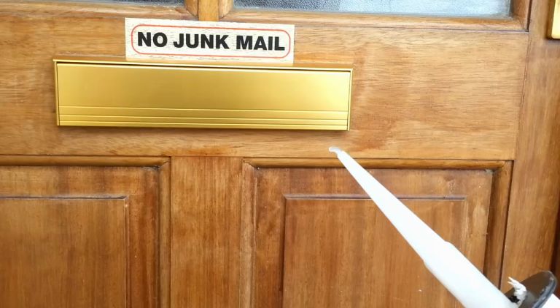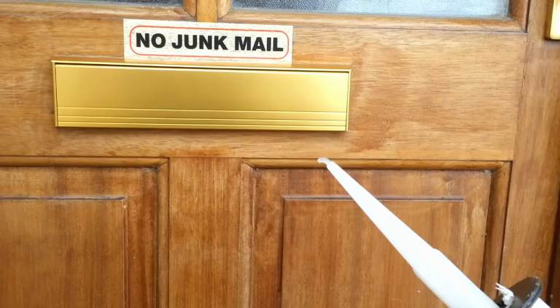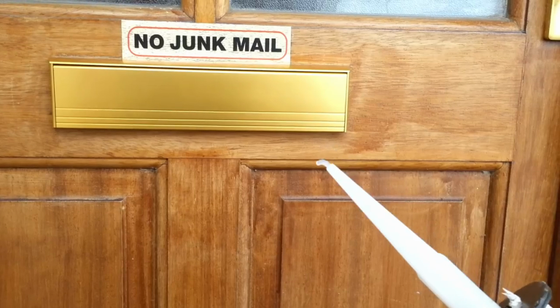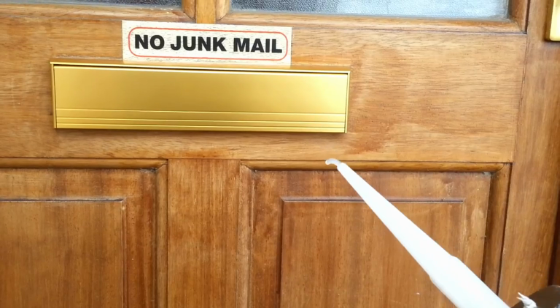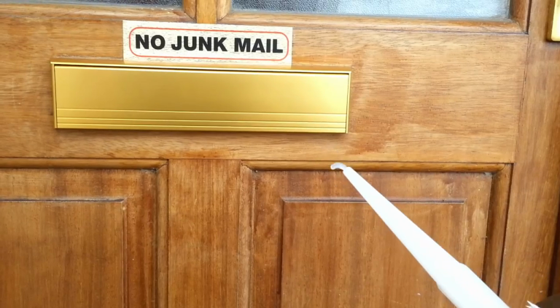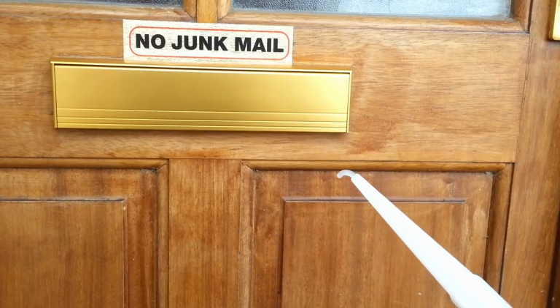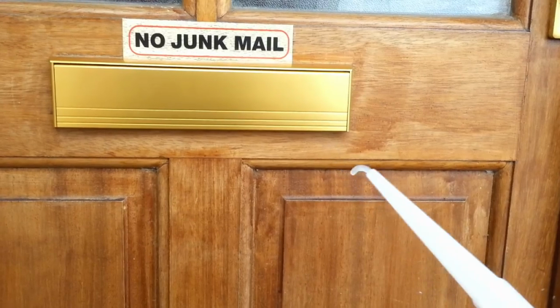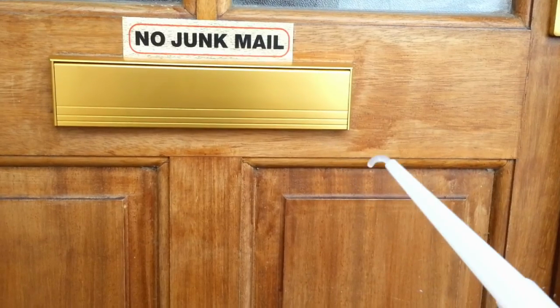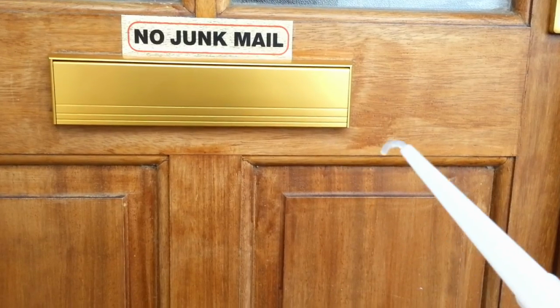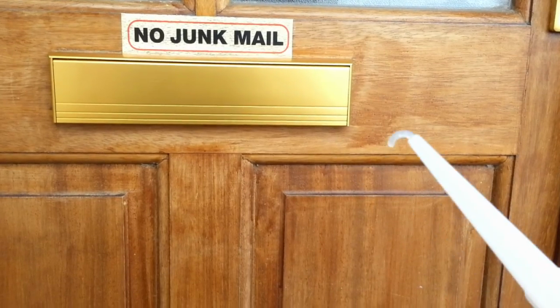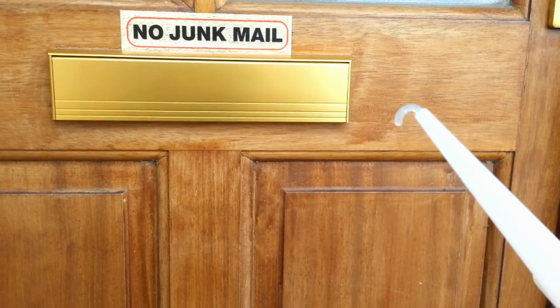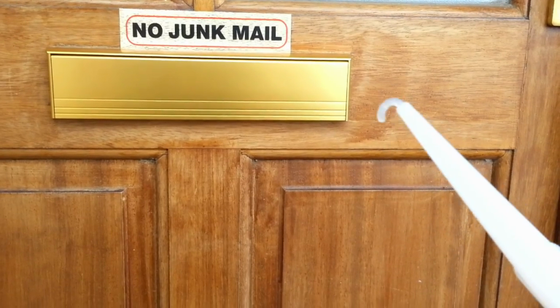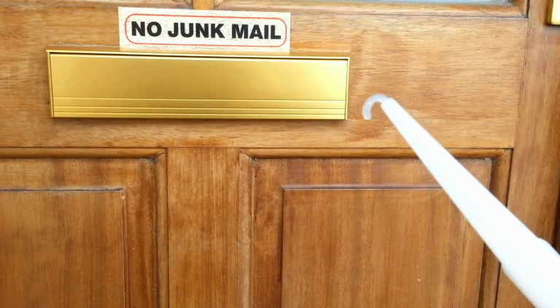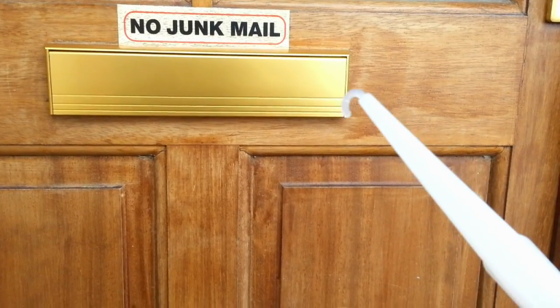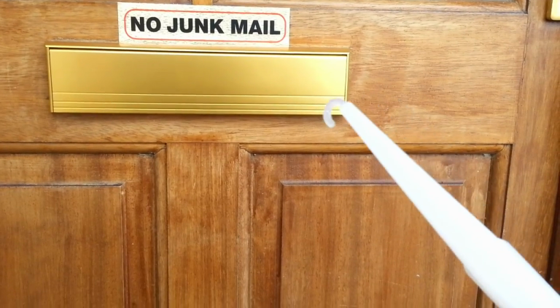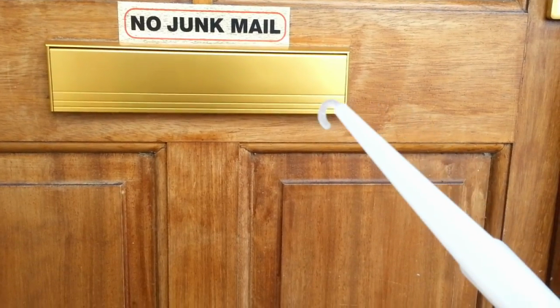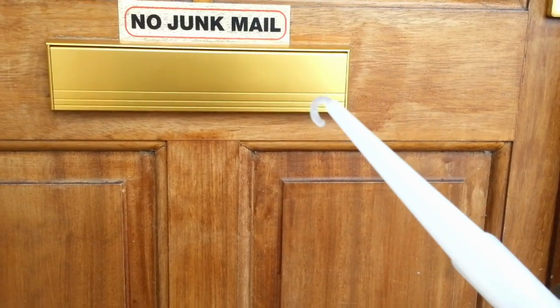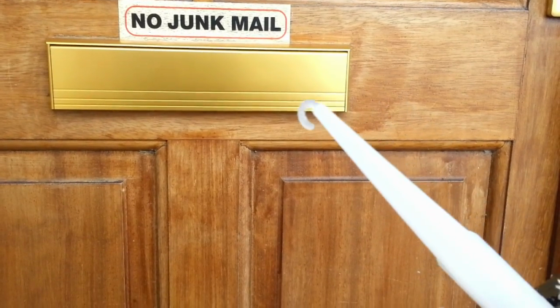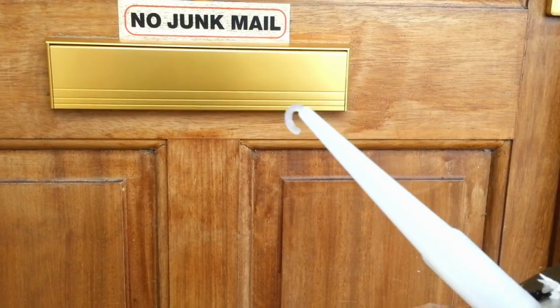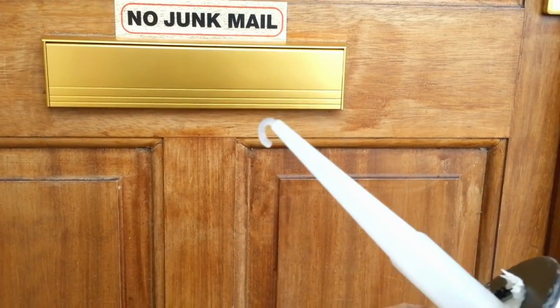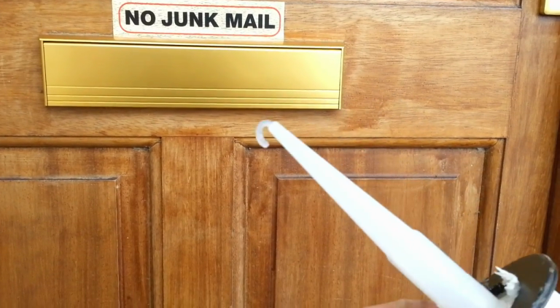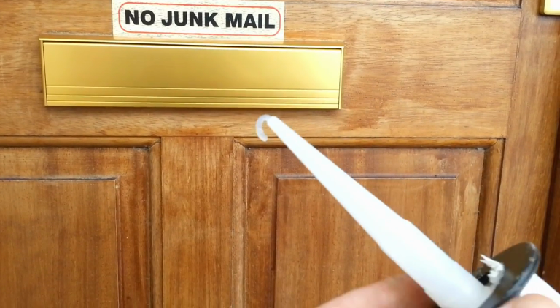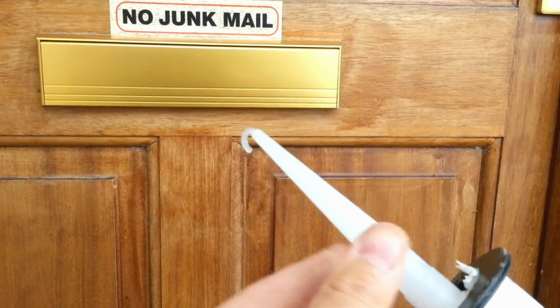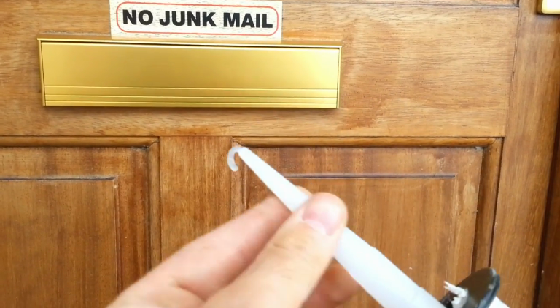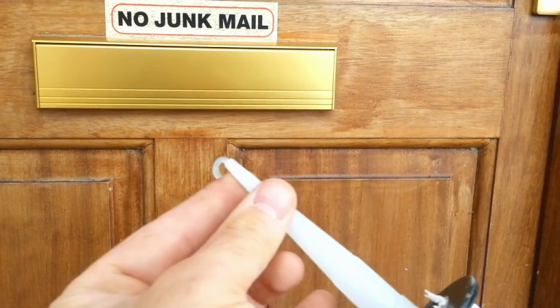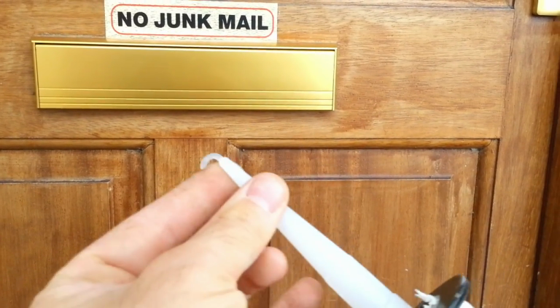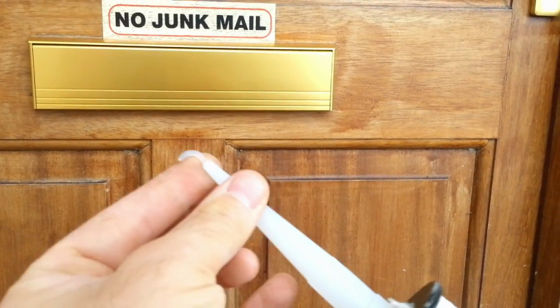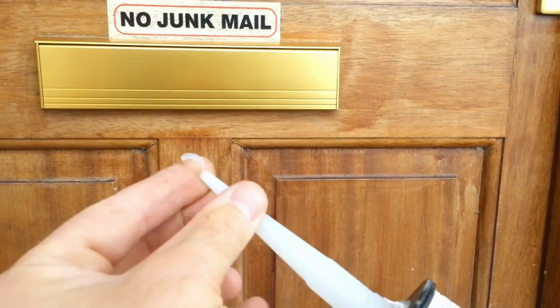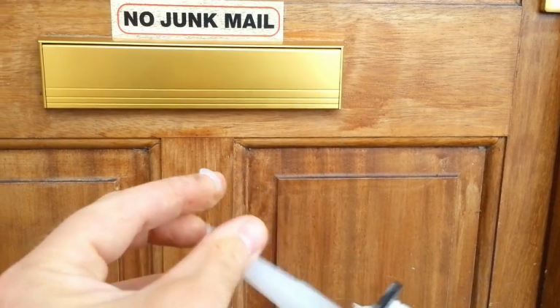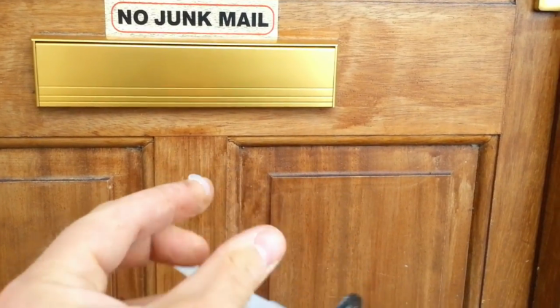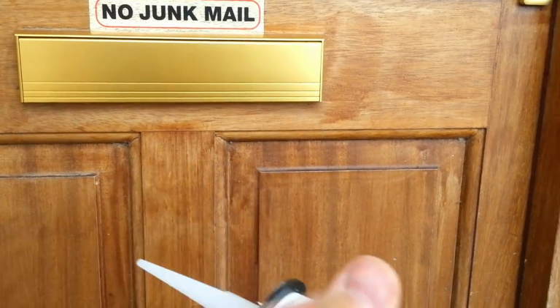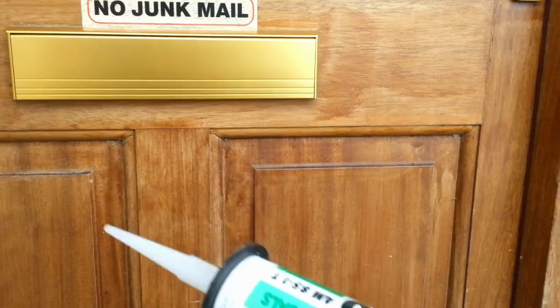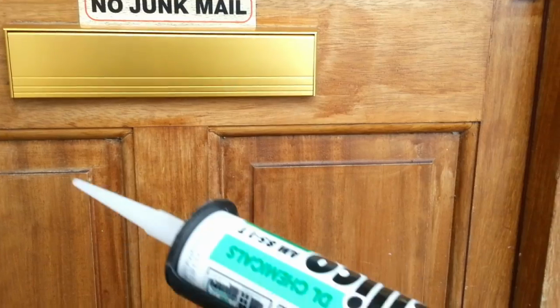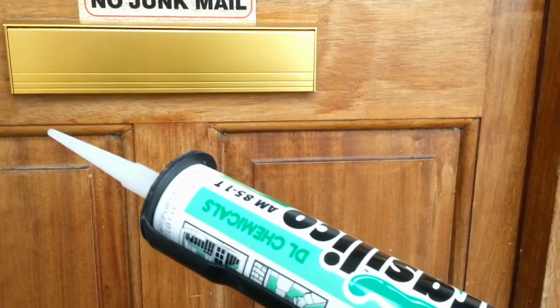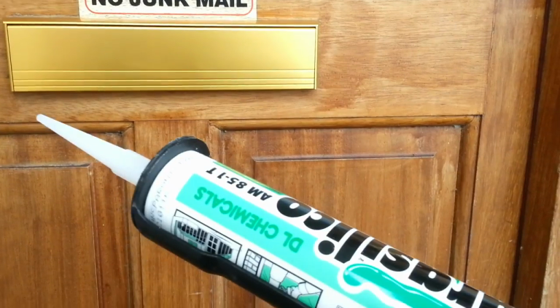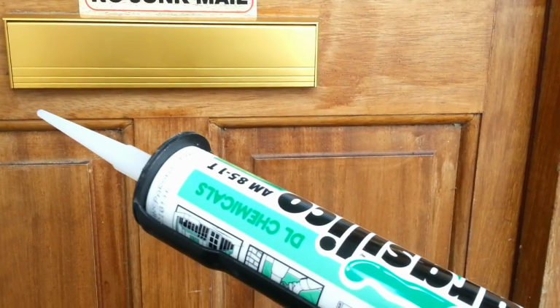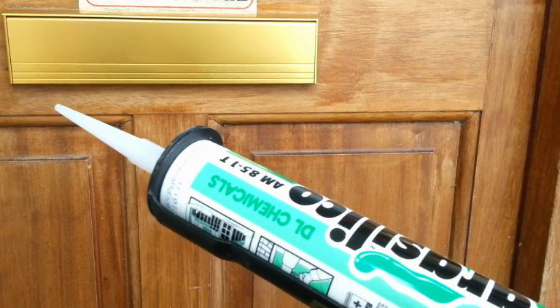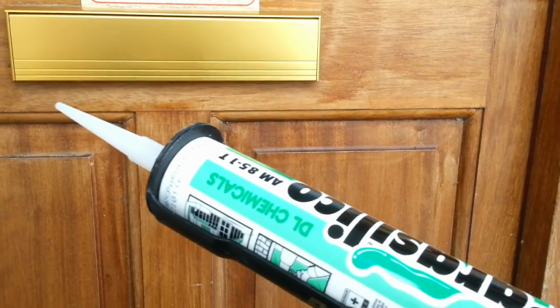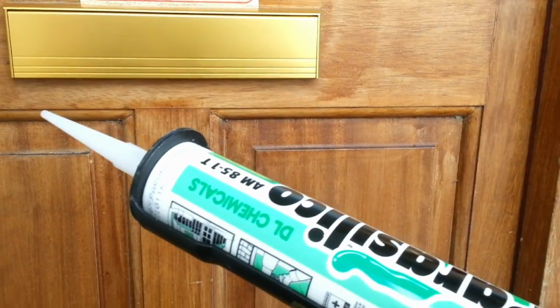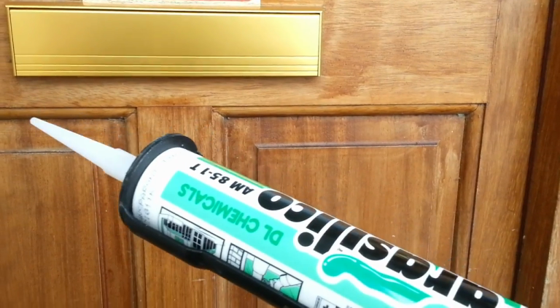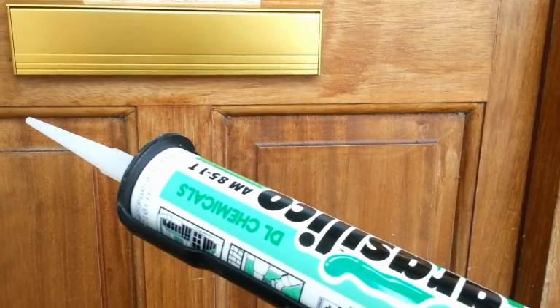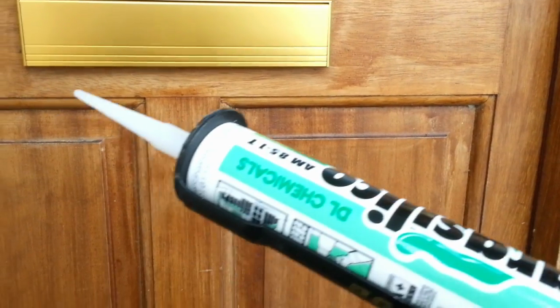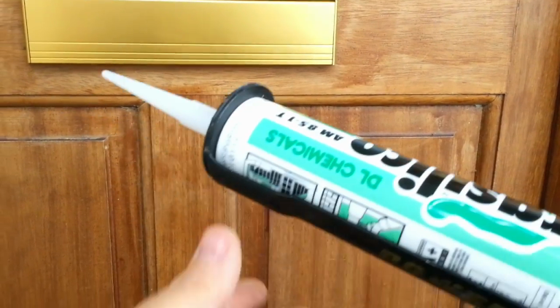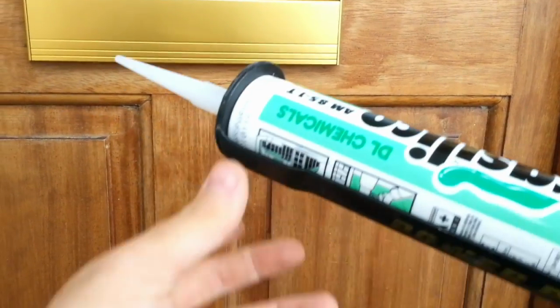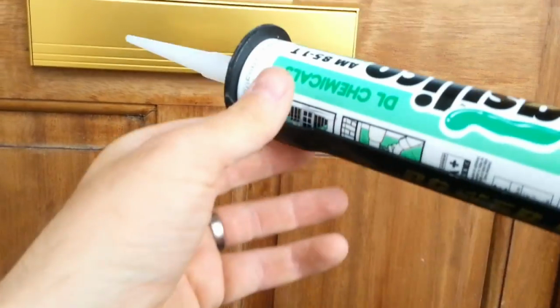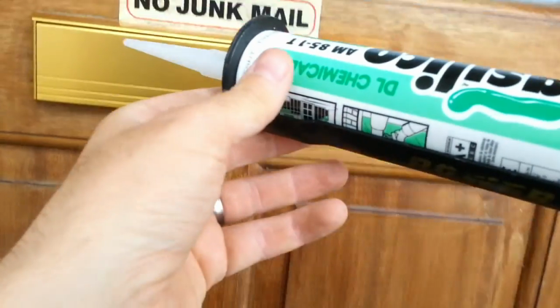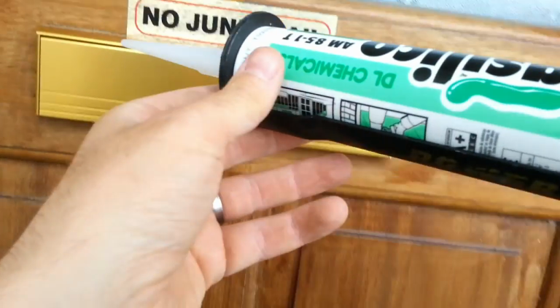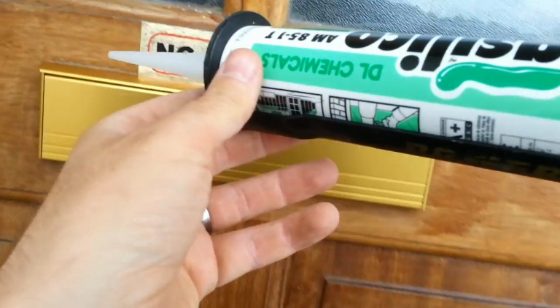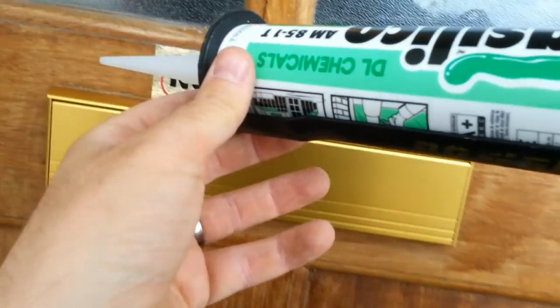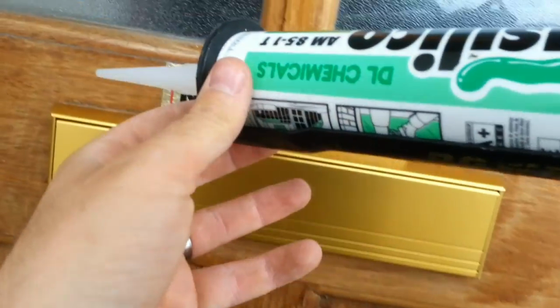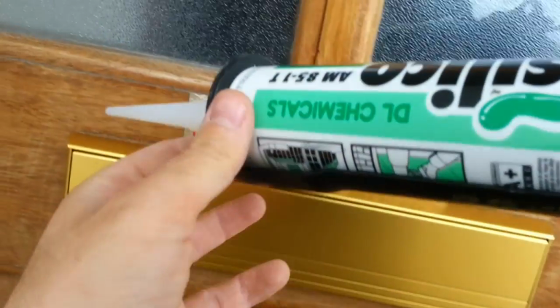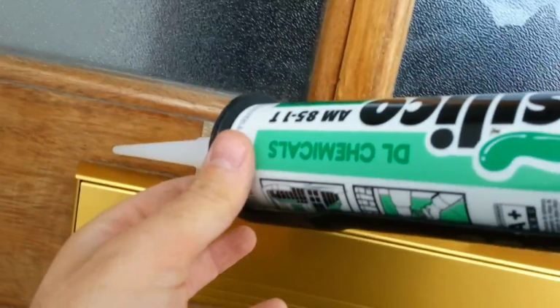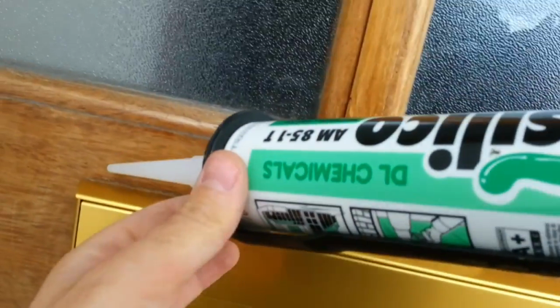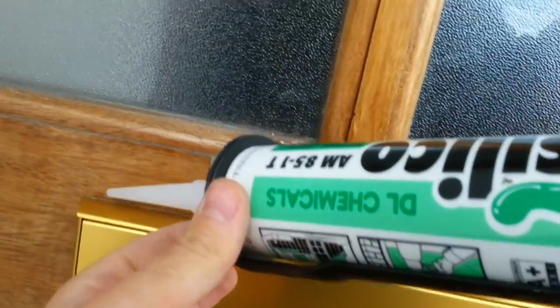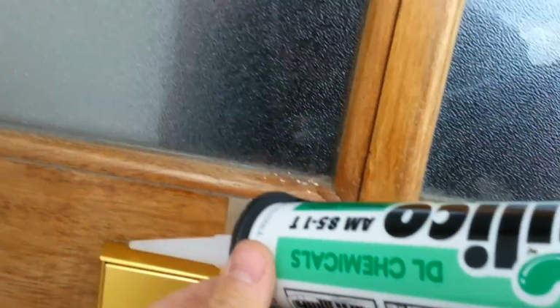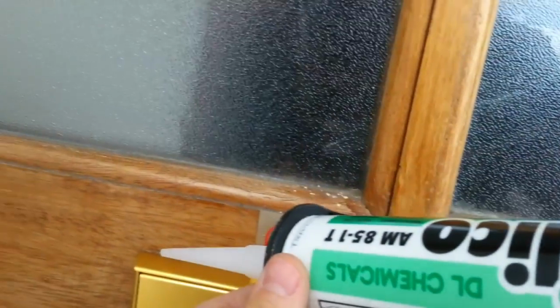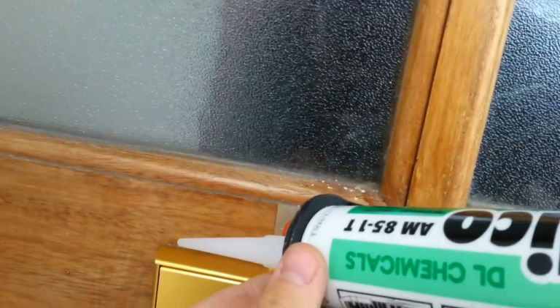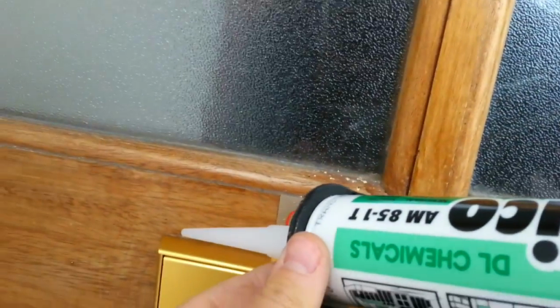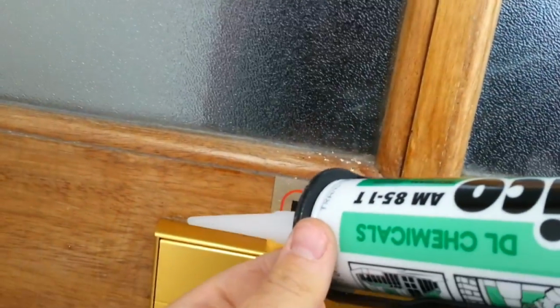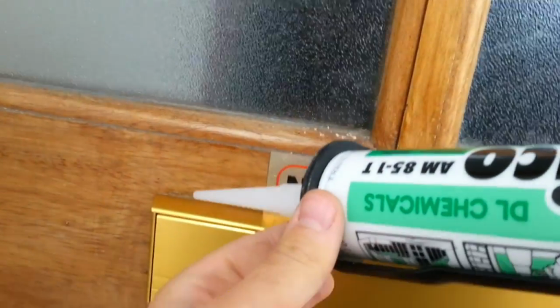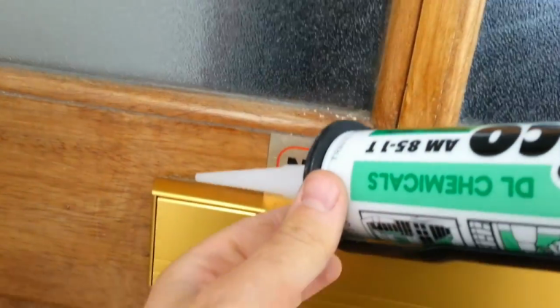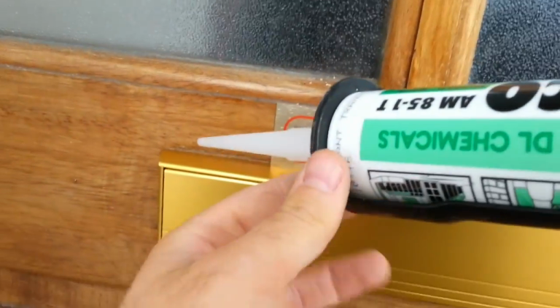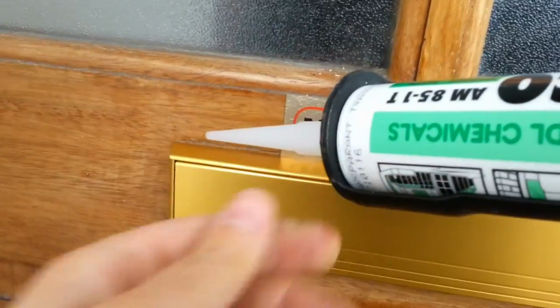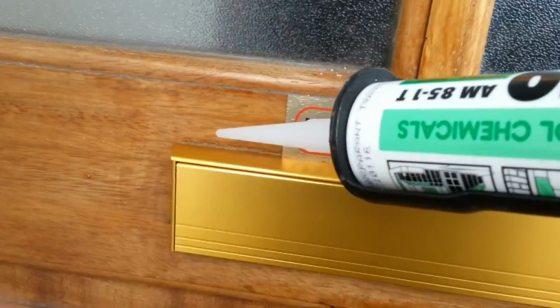All that's left to do now is seal the top and sides with some clear silicone. This will ensure that no water will get in.